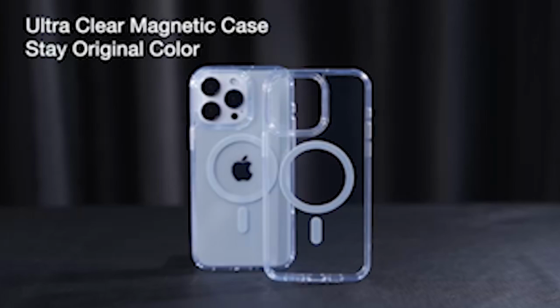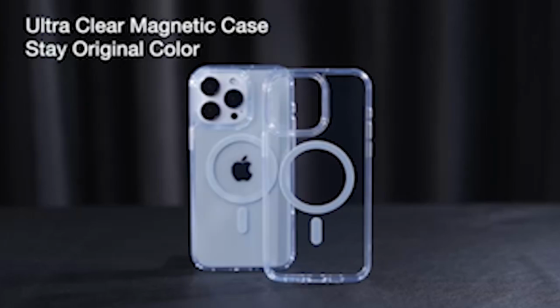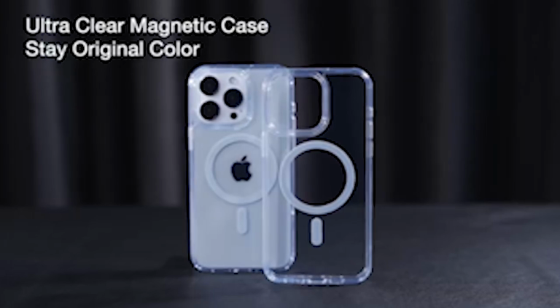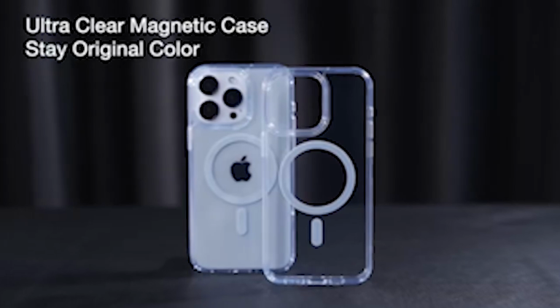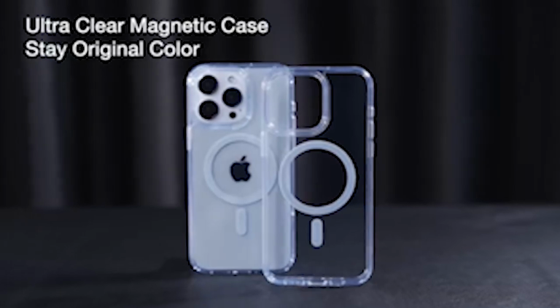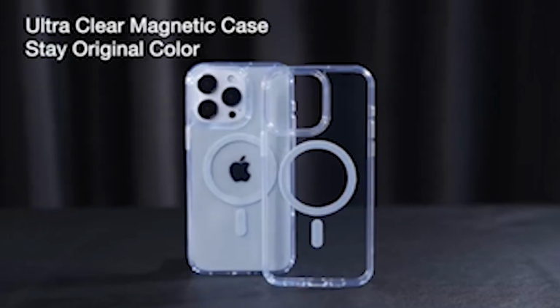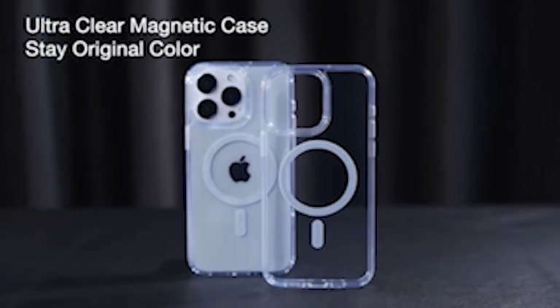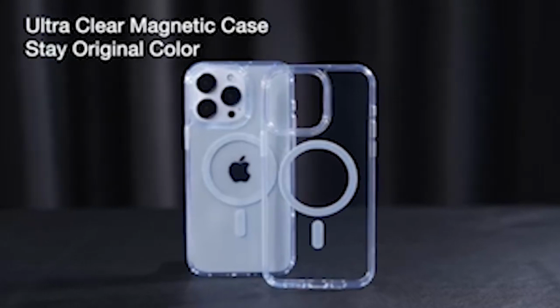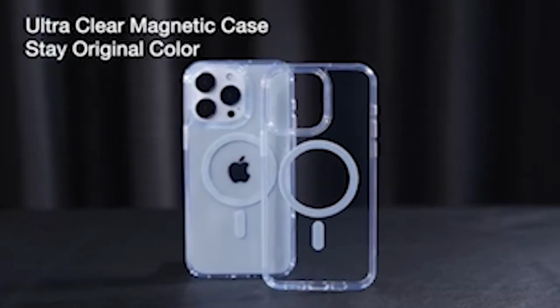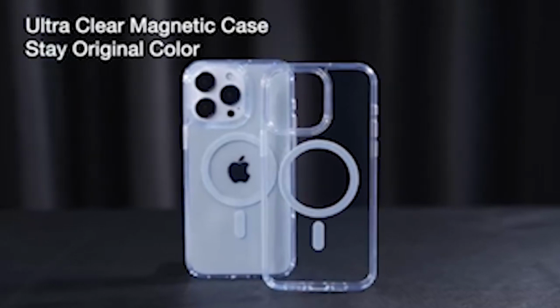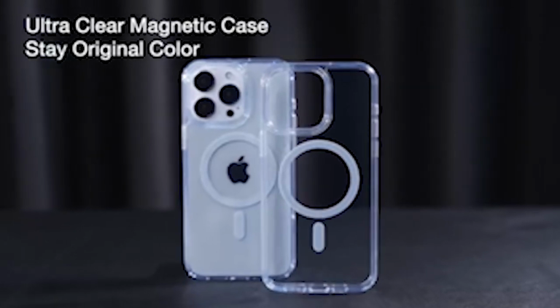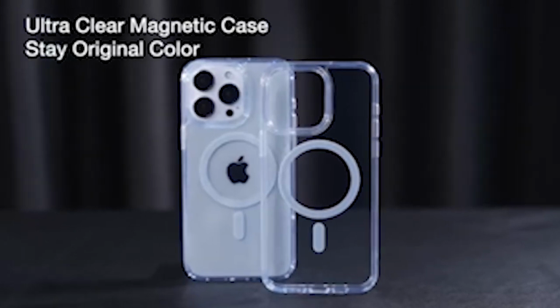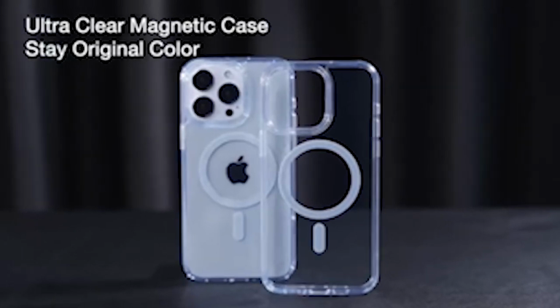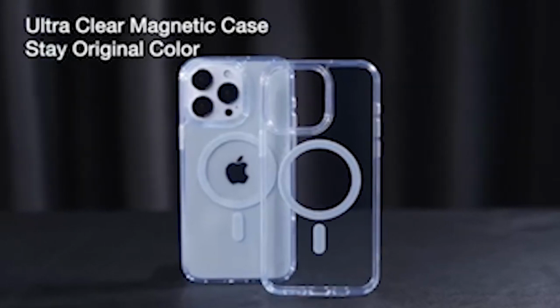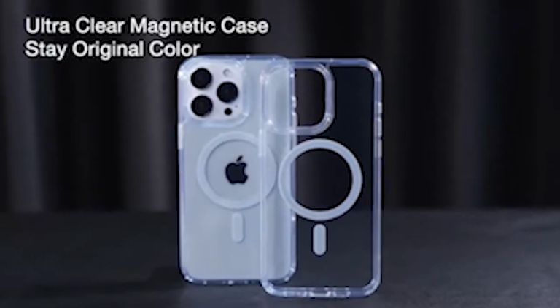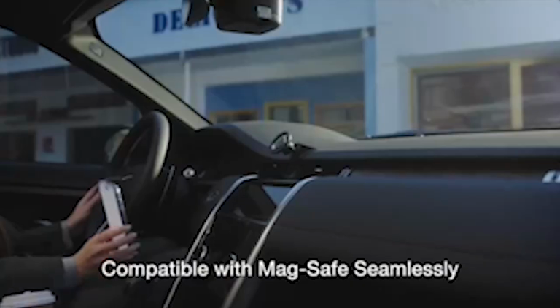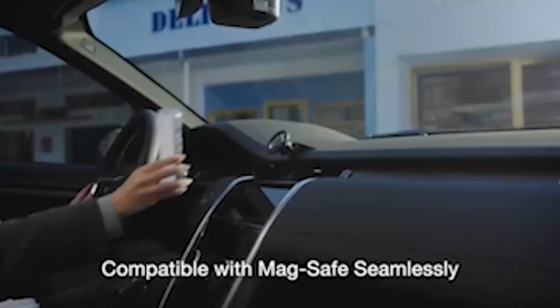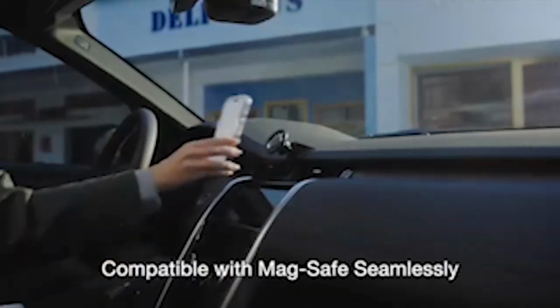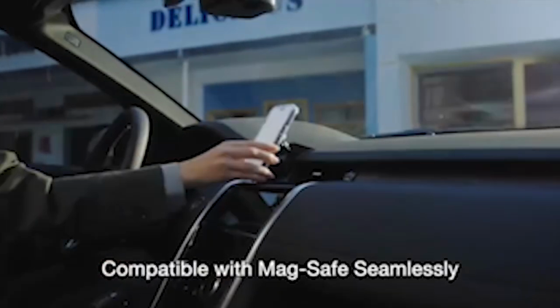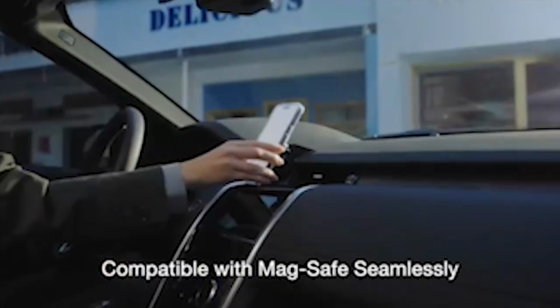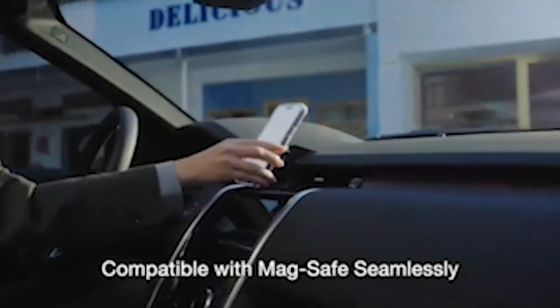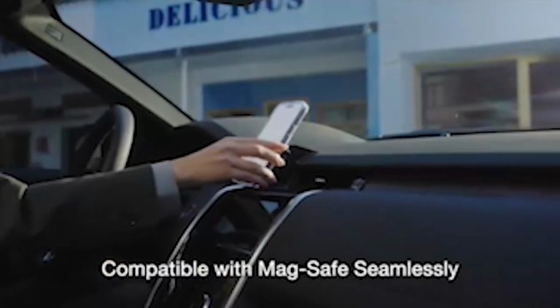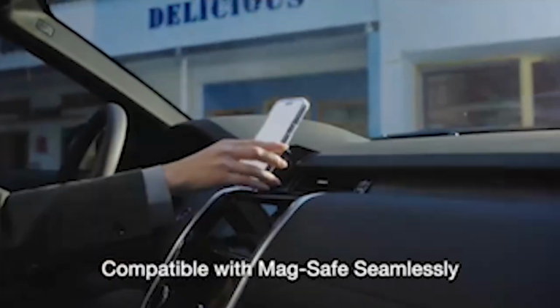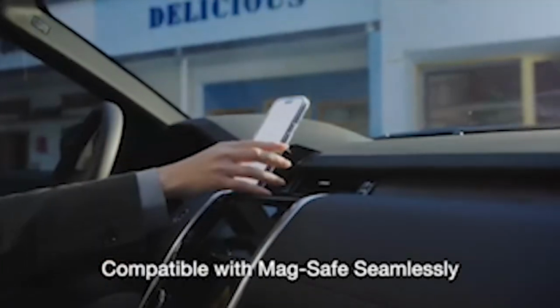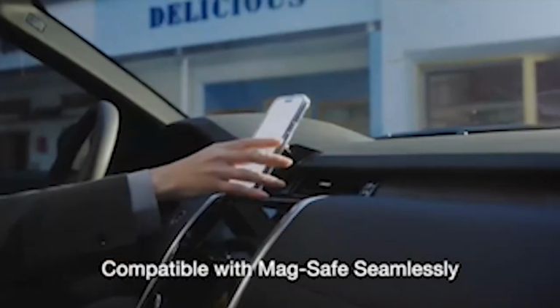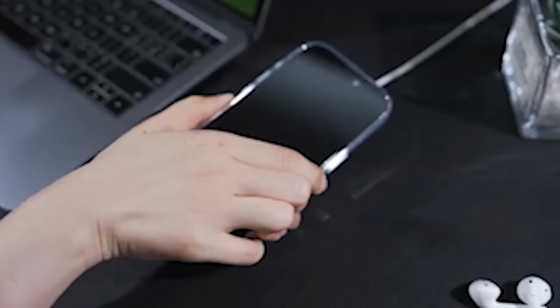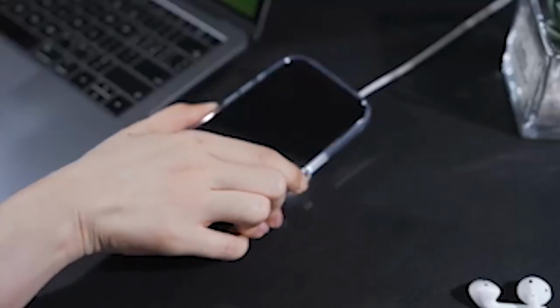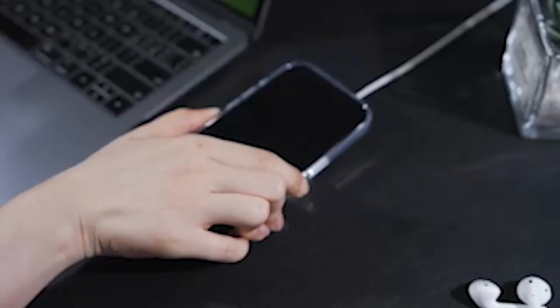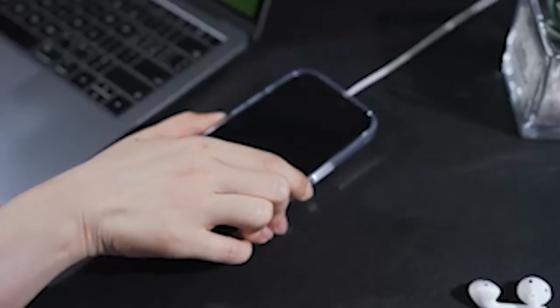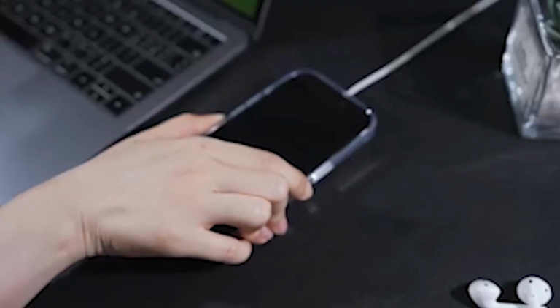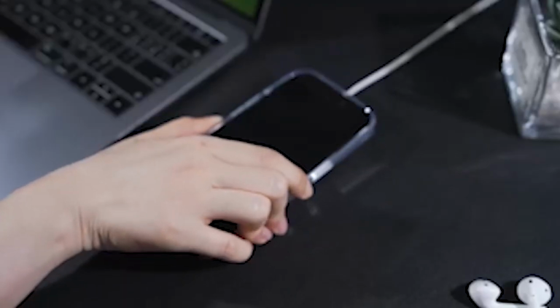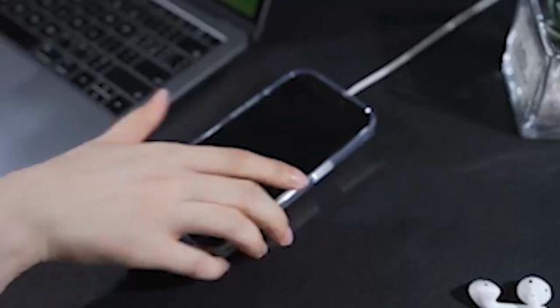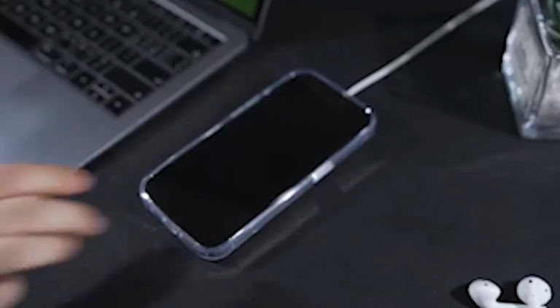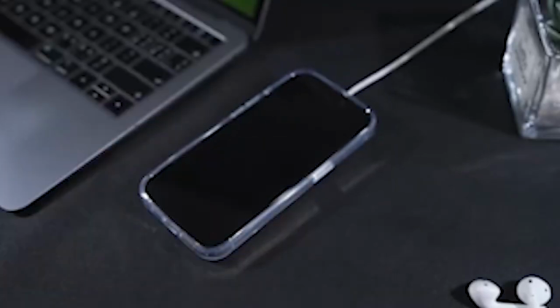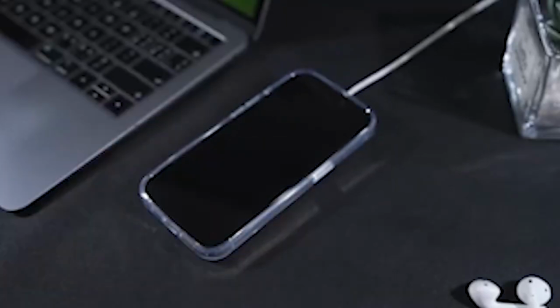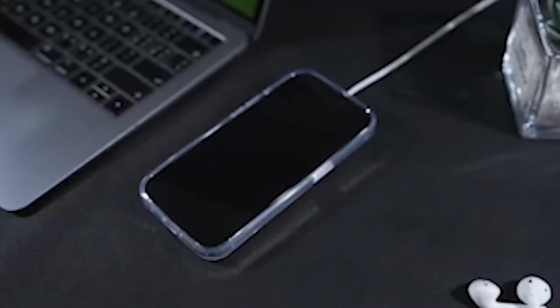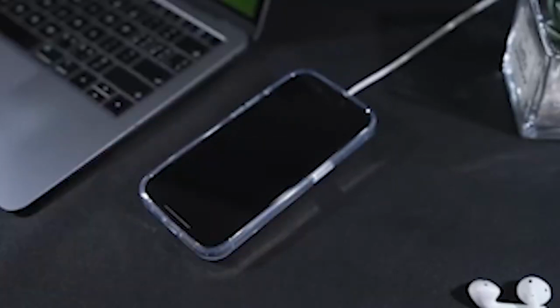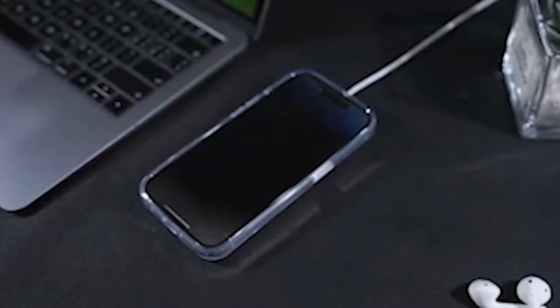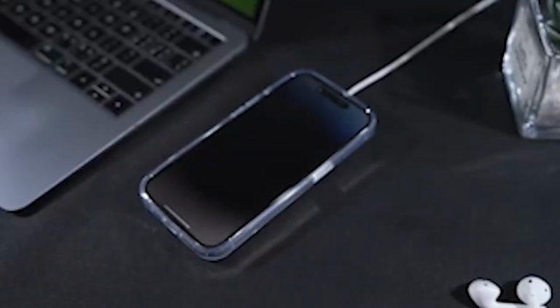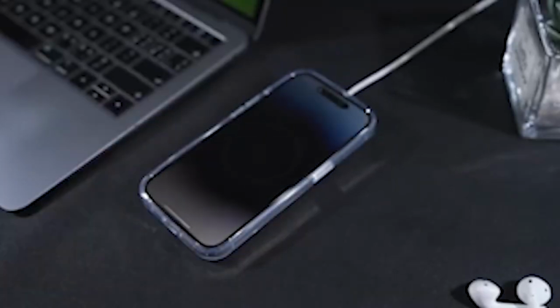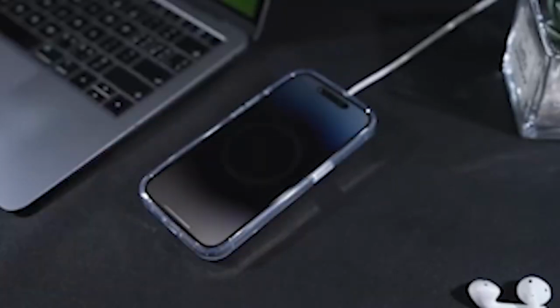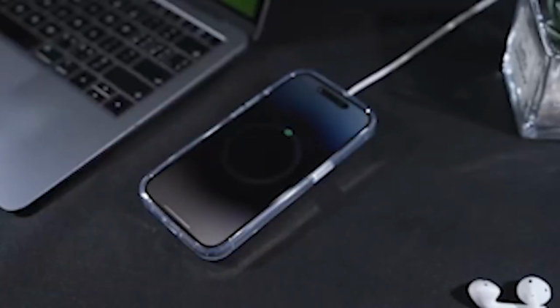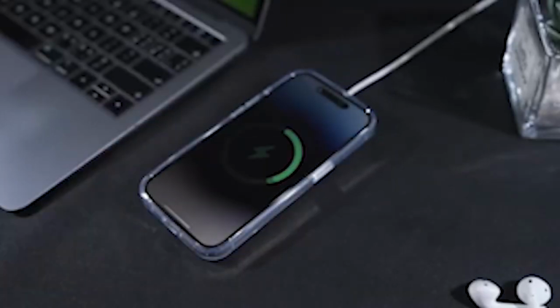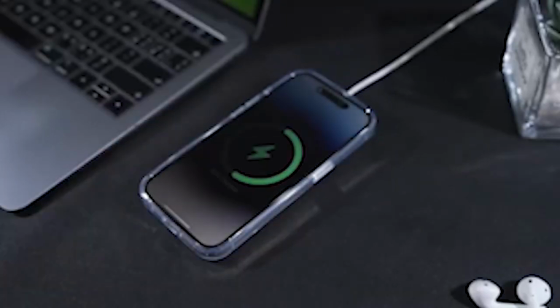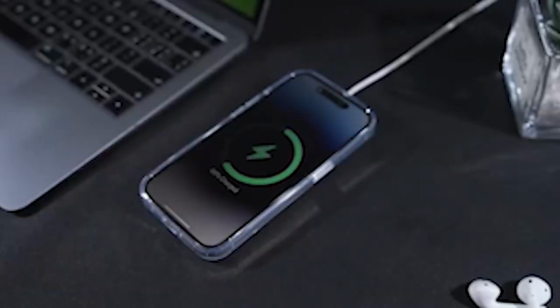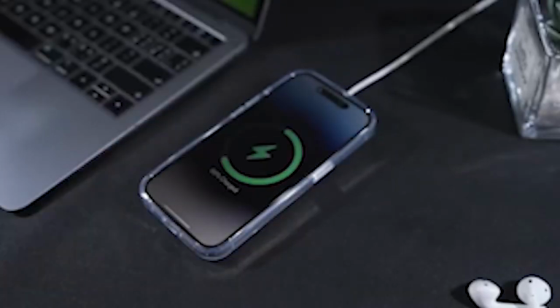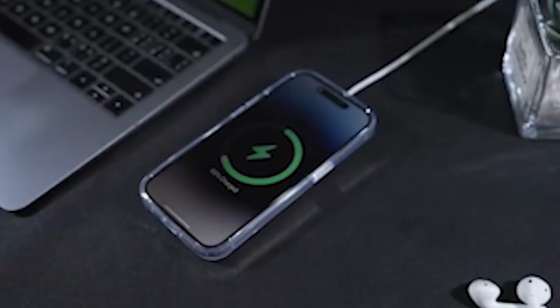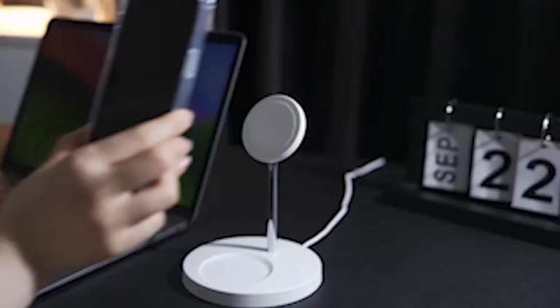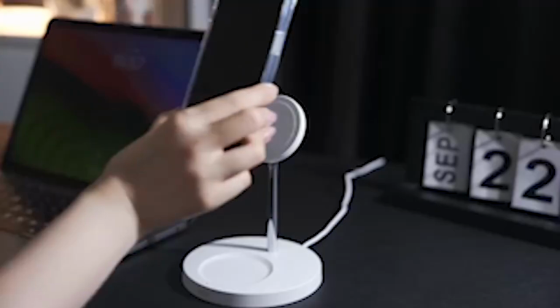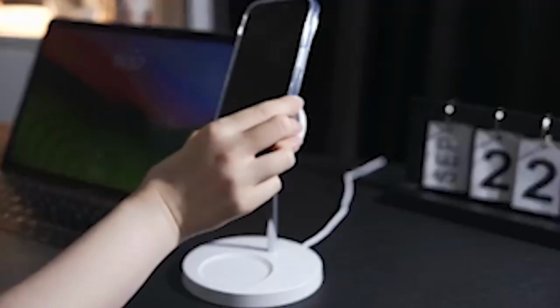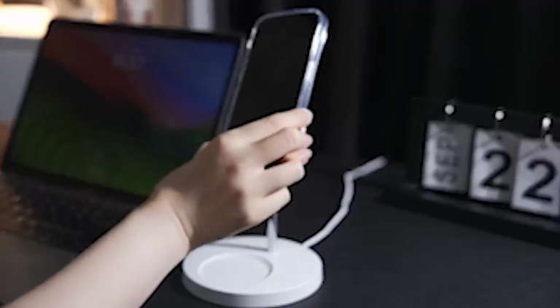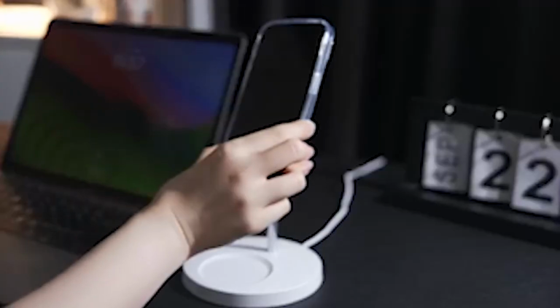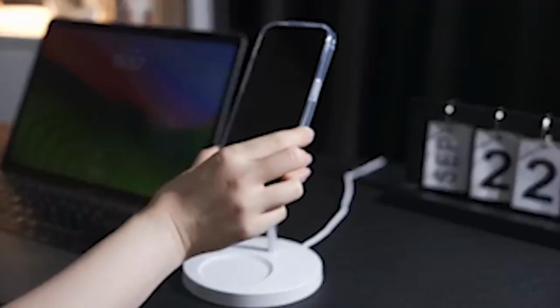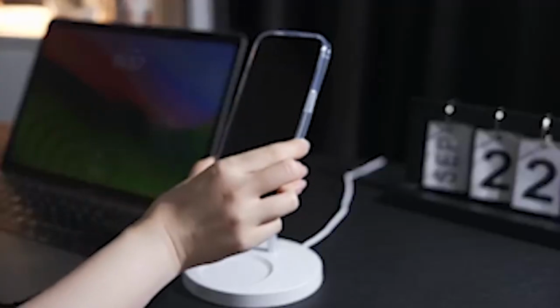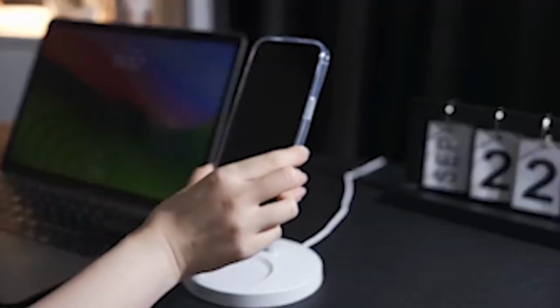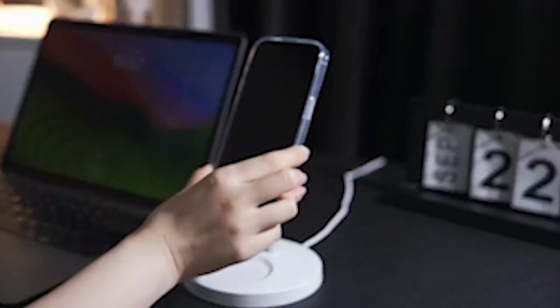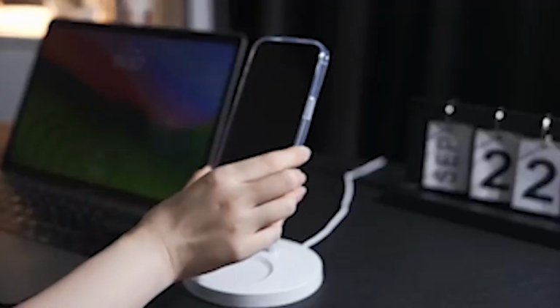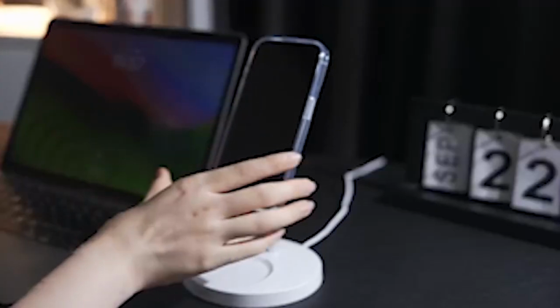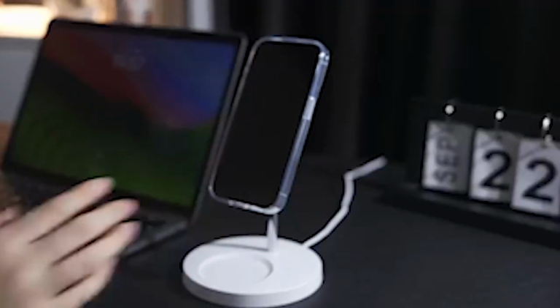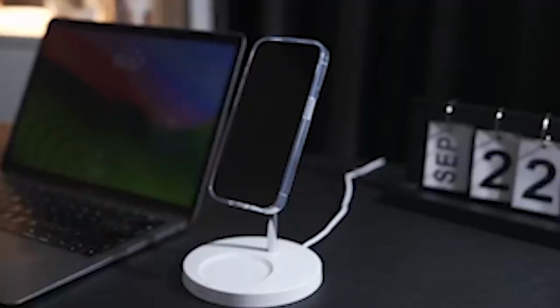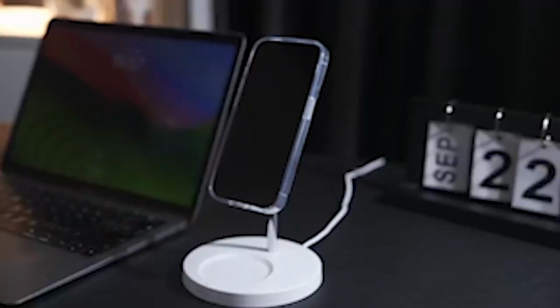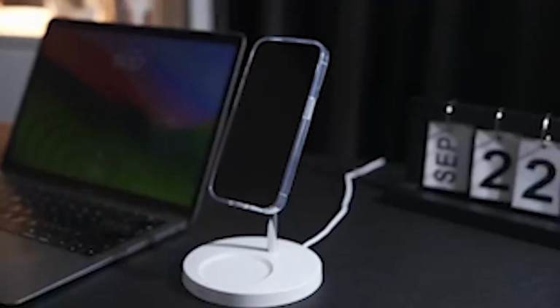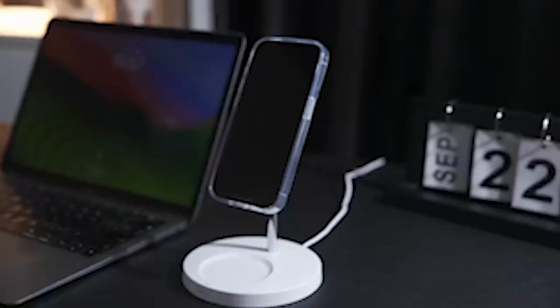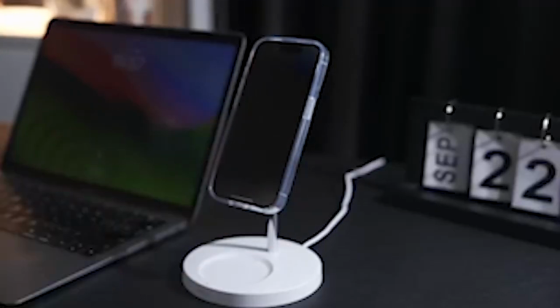Hi, welcome to All Cases. In this video we are going to talk about the top best iPhone 15 Pro Max clear cases right now in 2024 that you can buy.